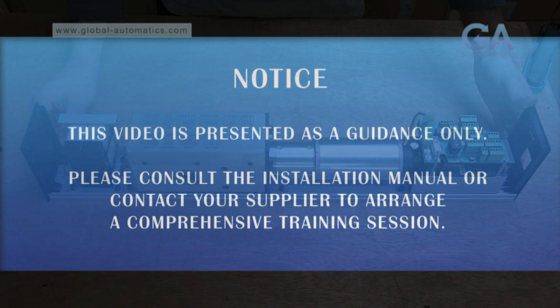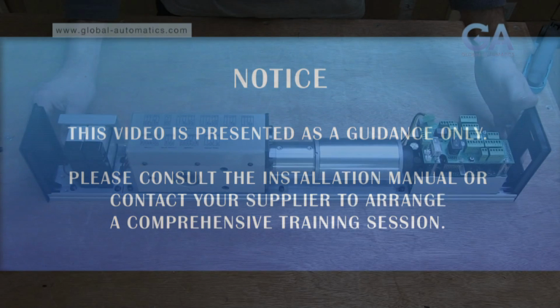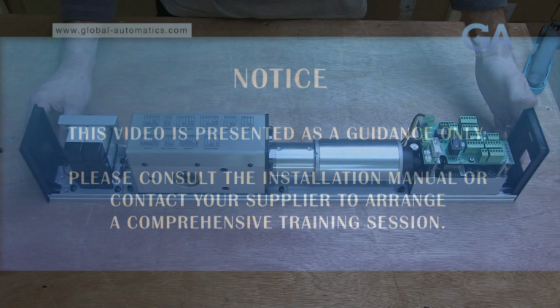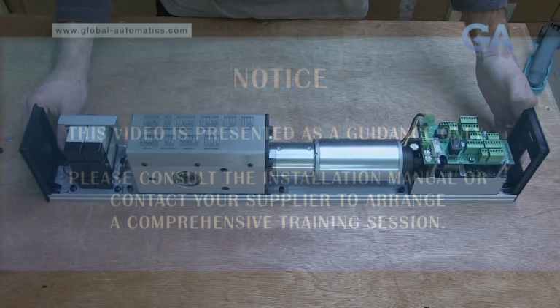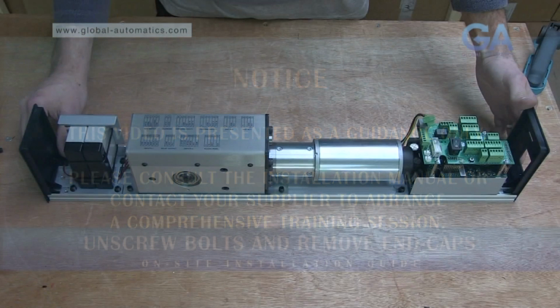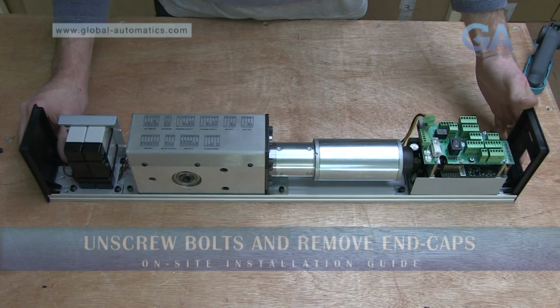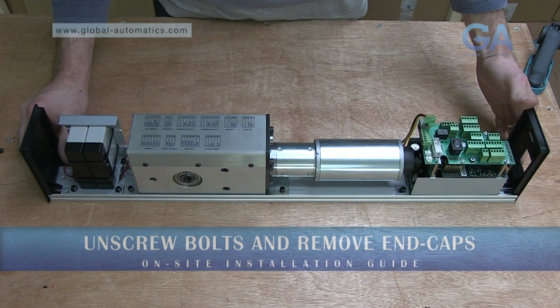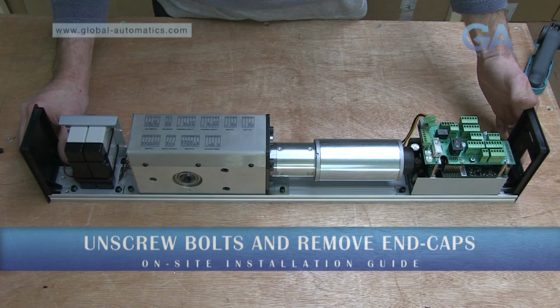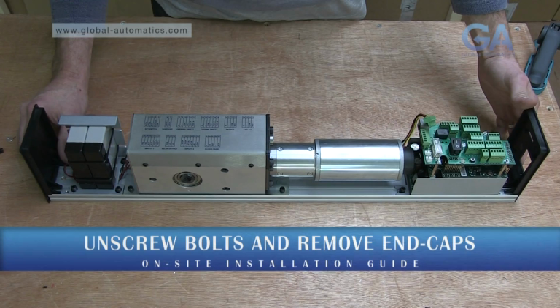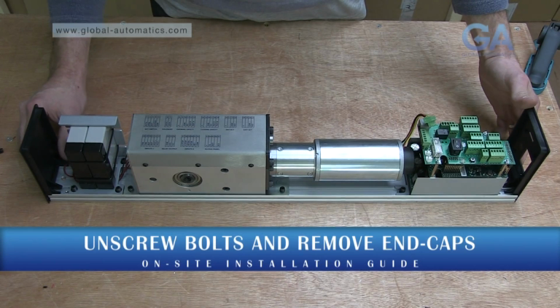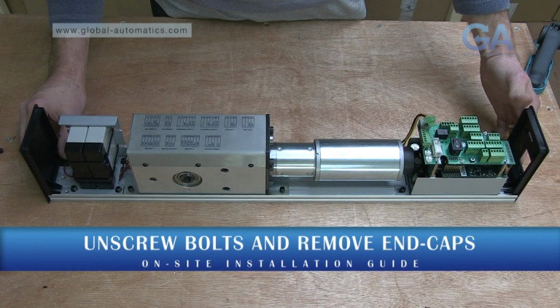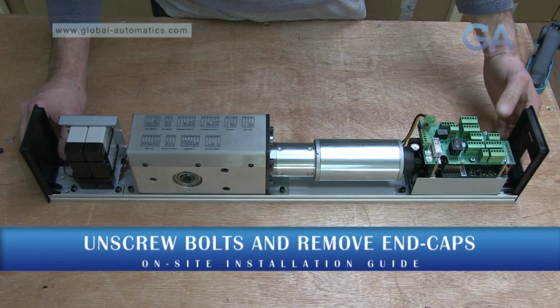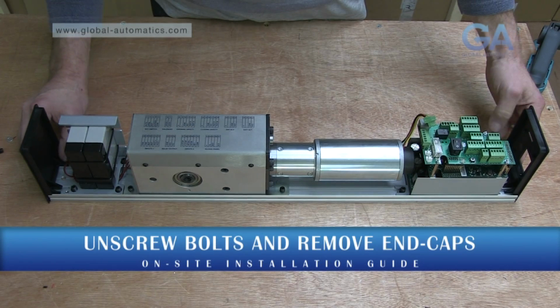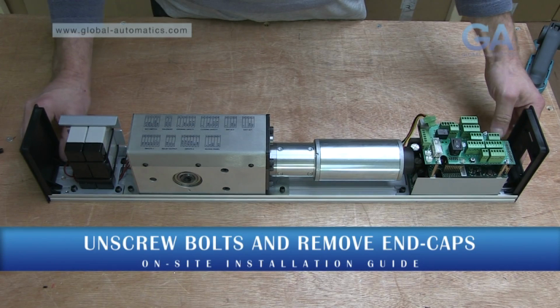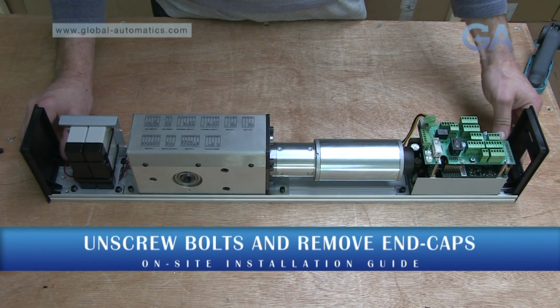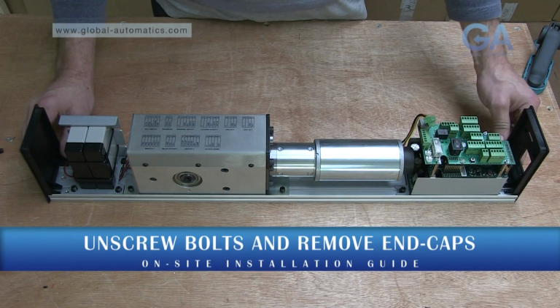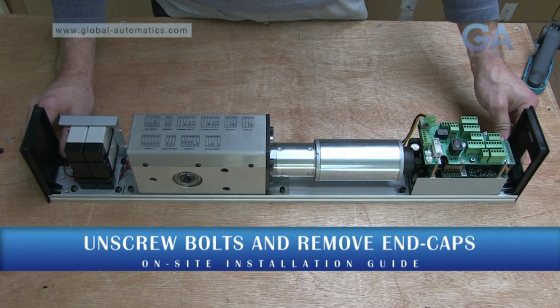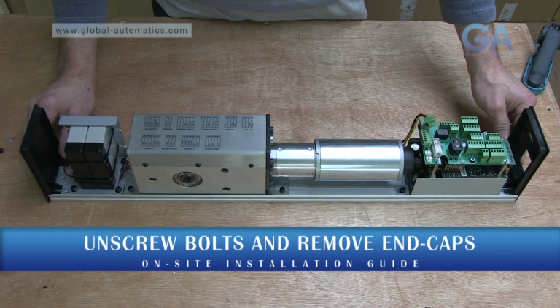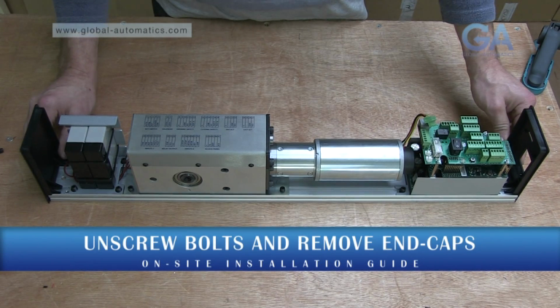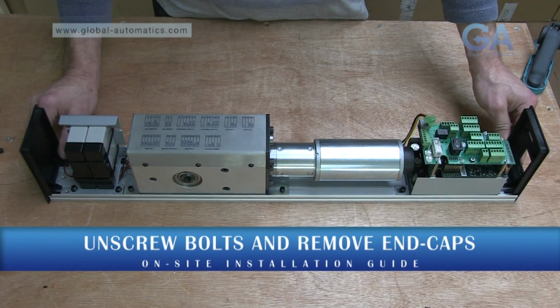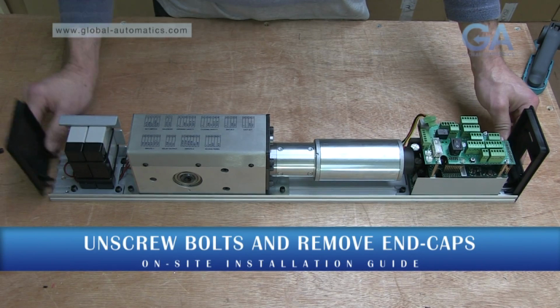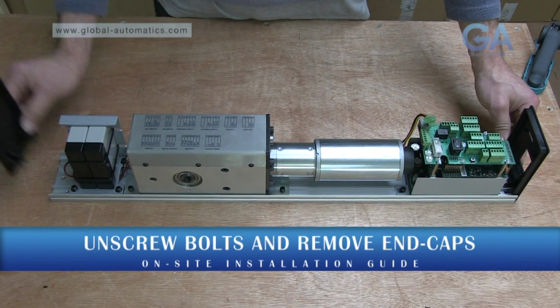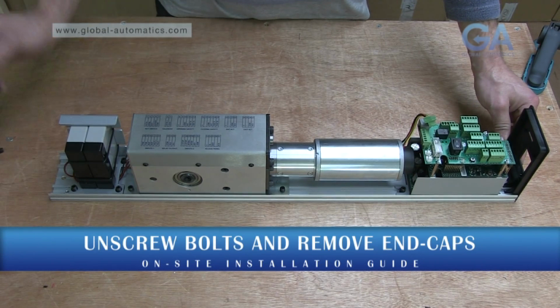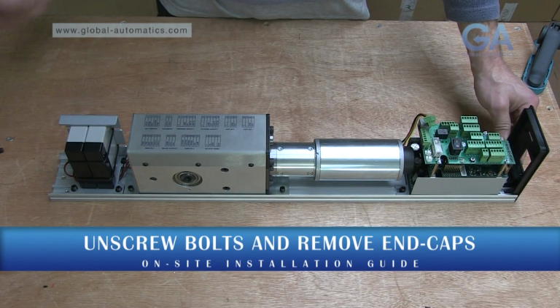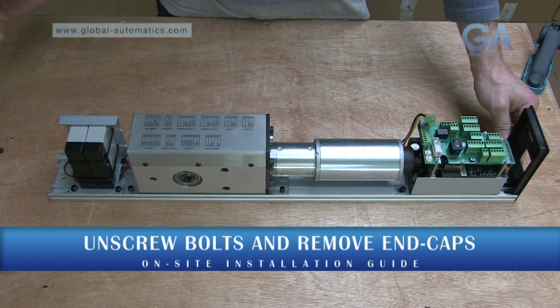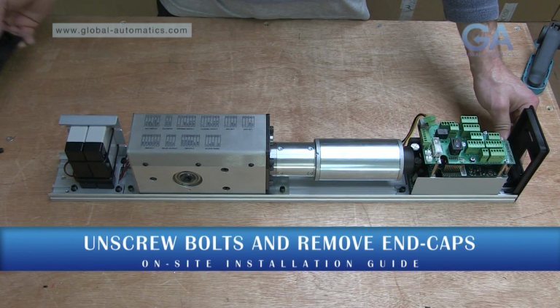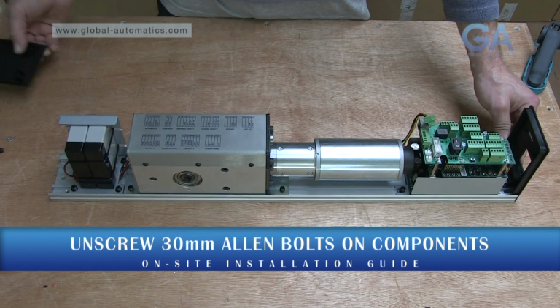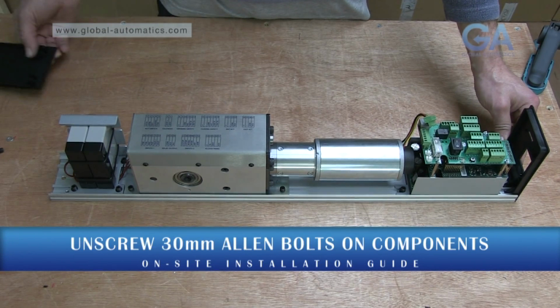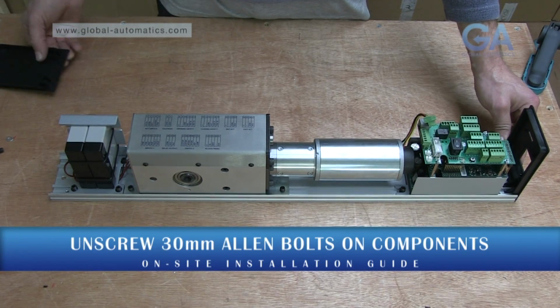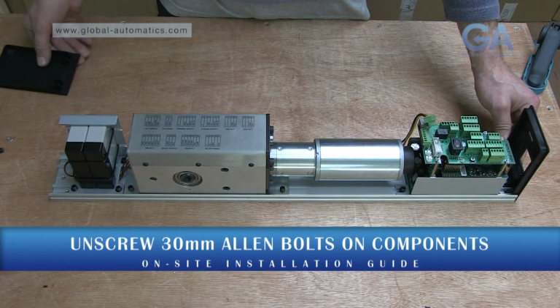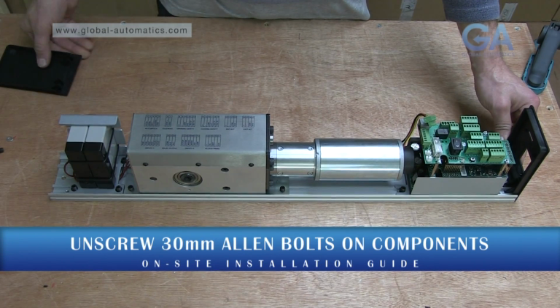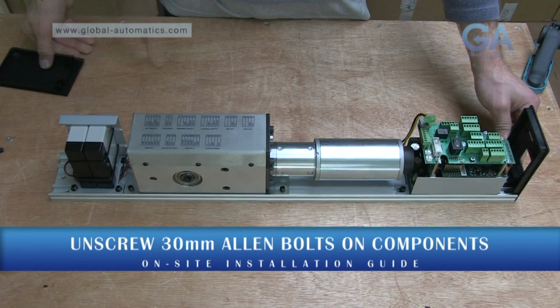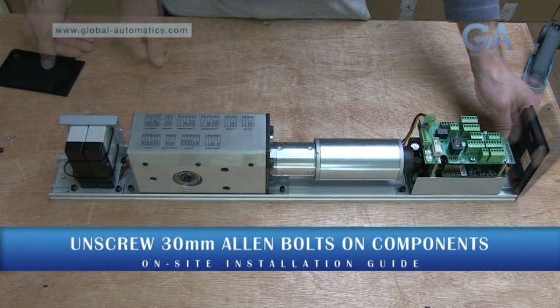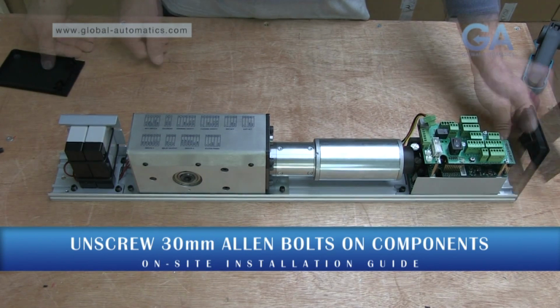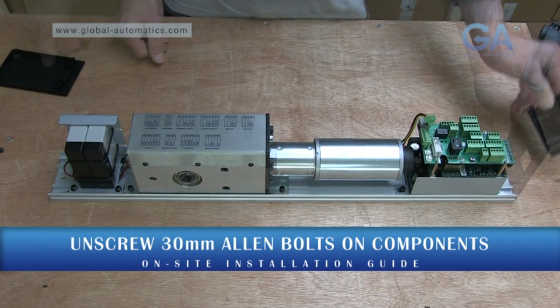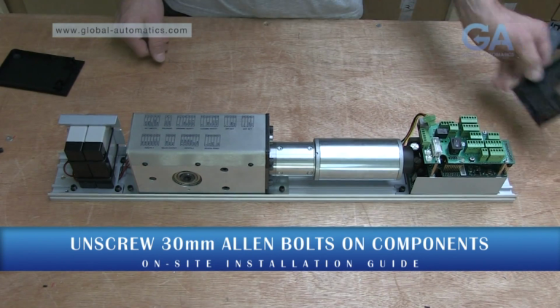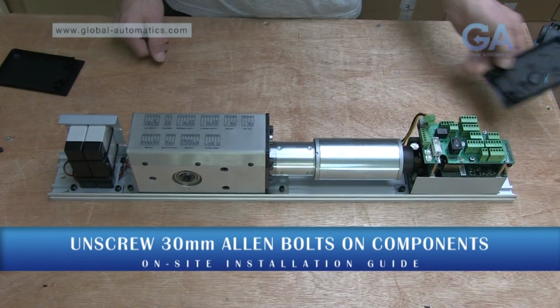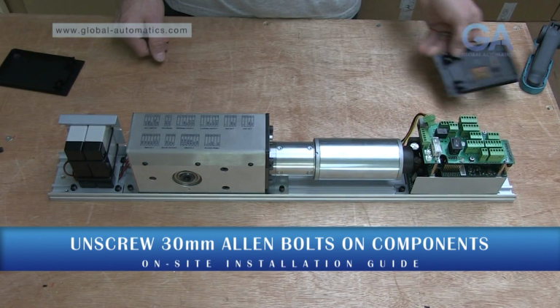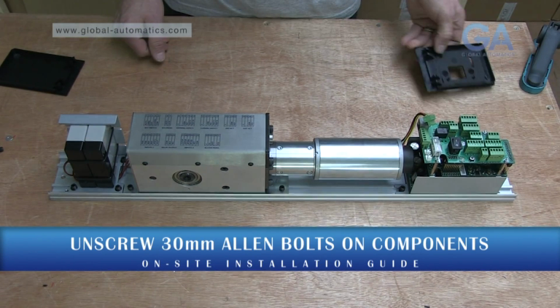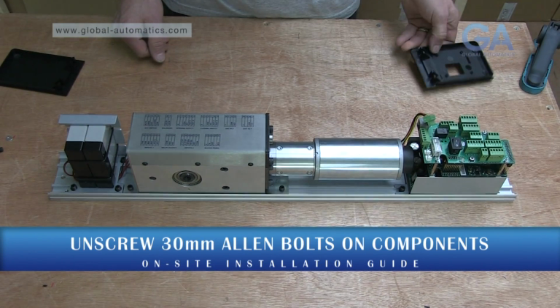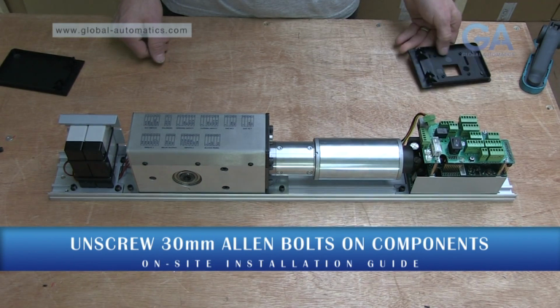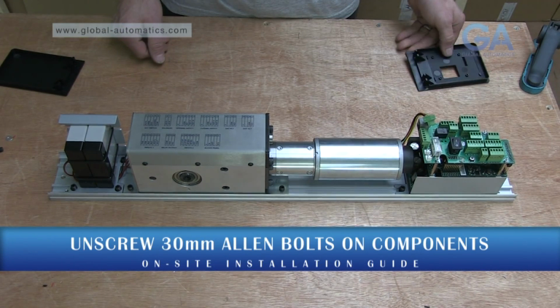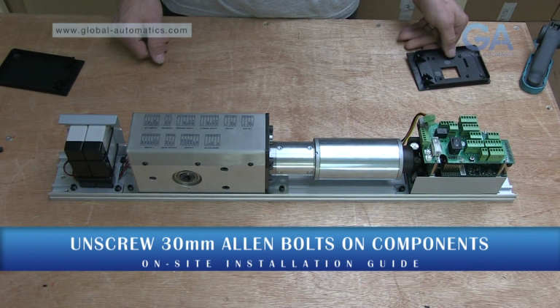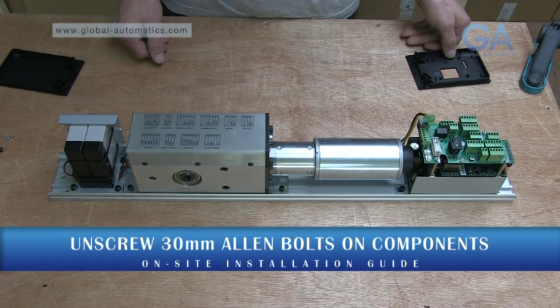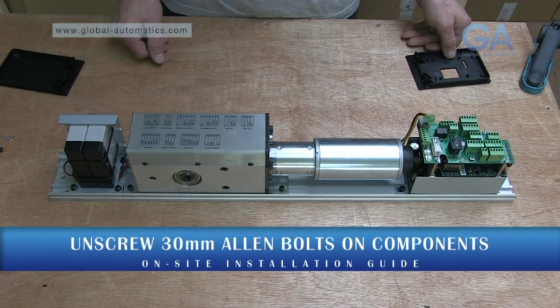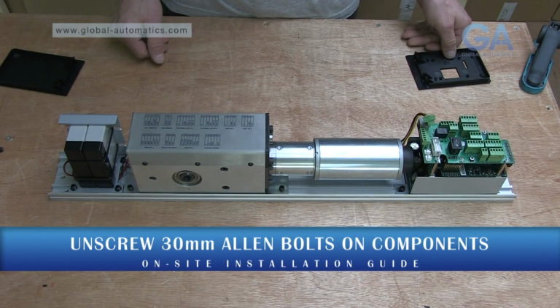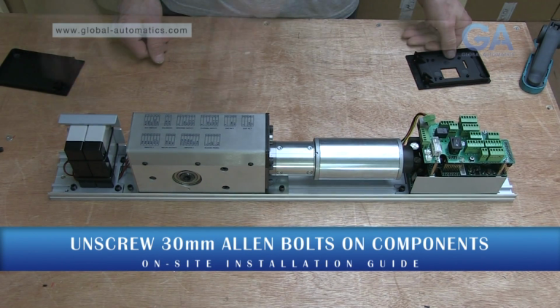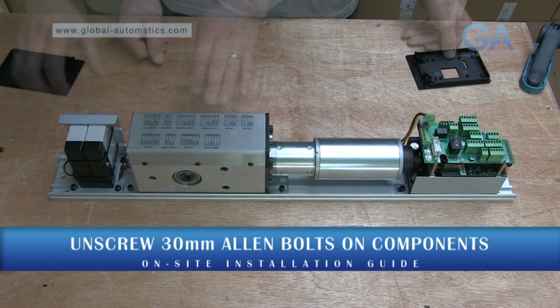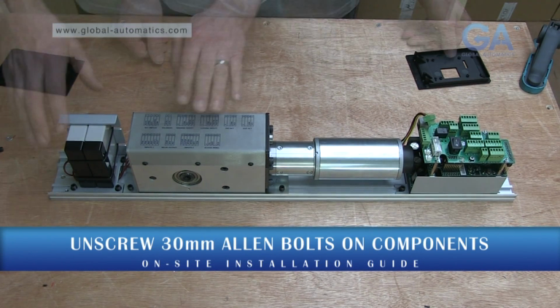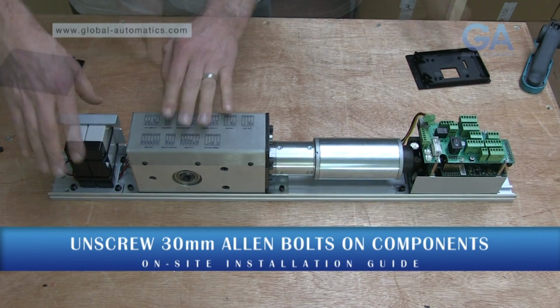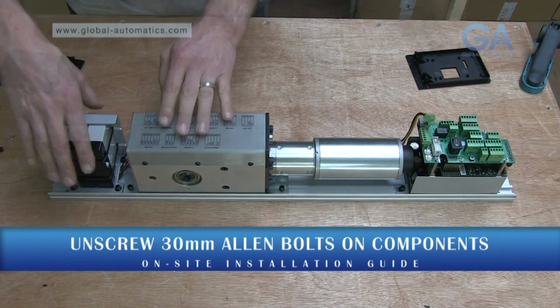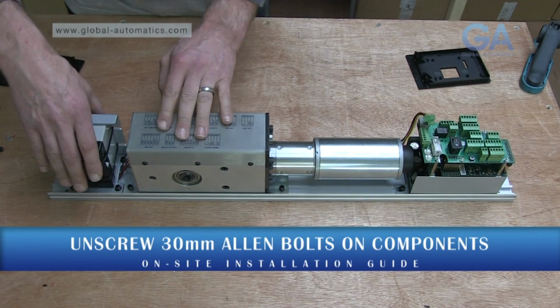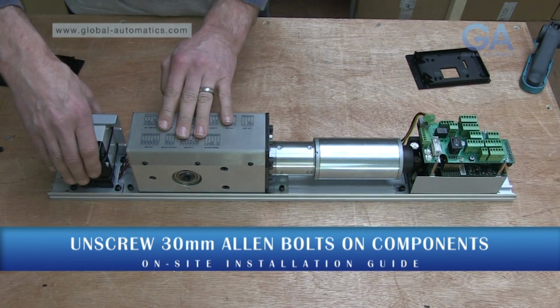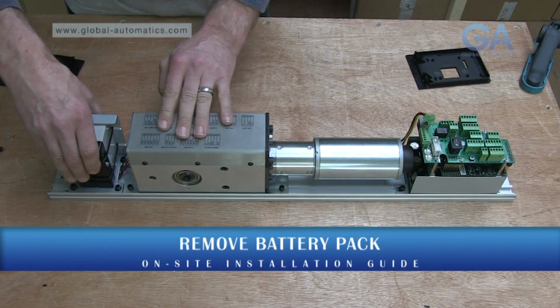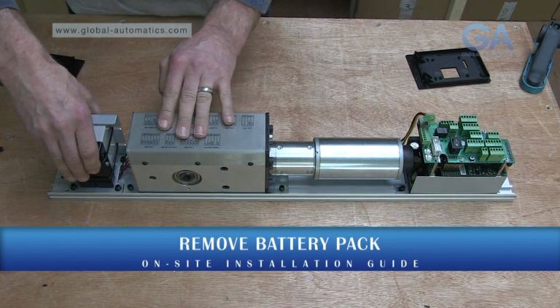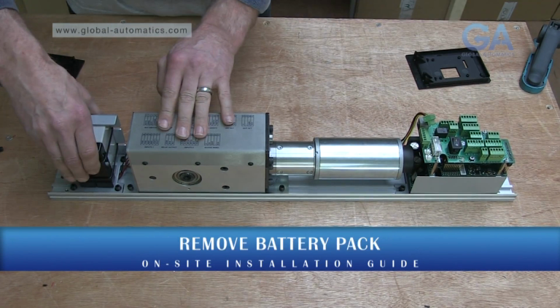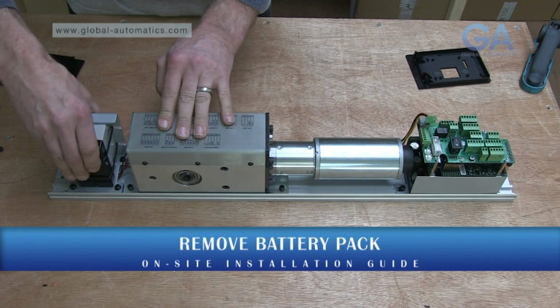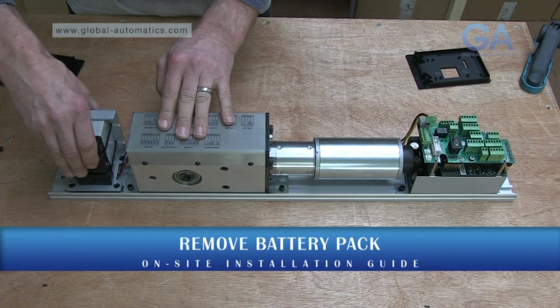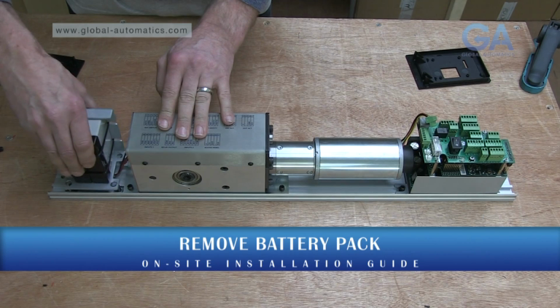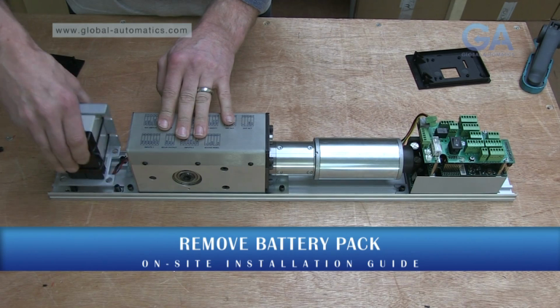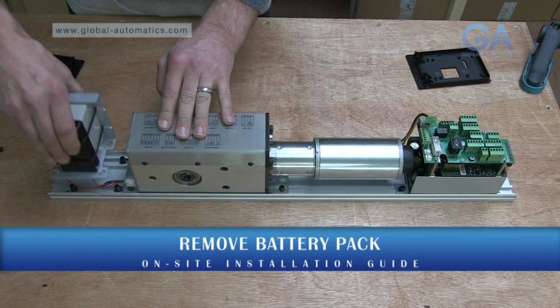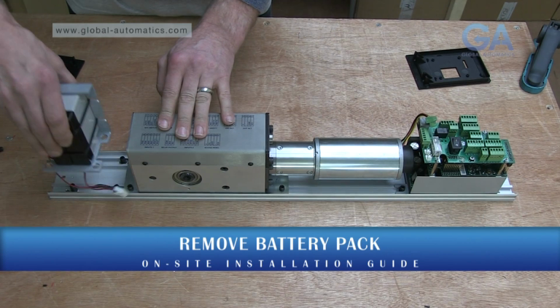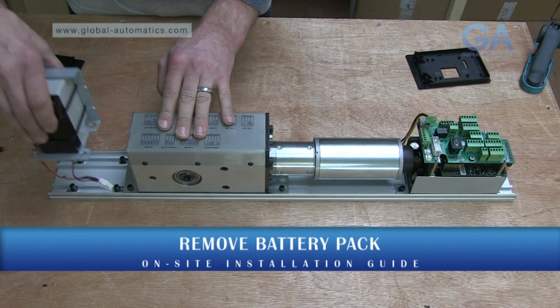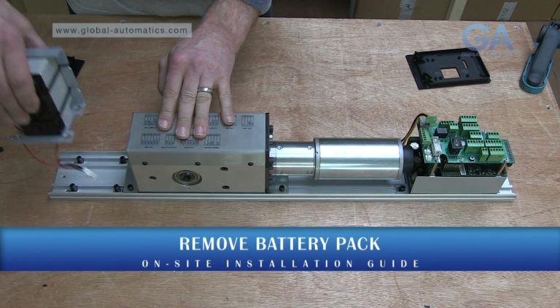Remove the end caps. Remove all items from the back plate.